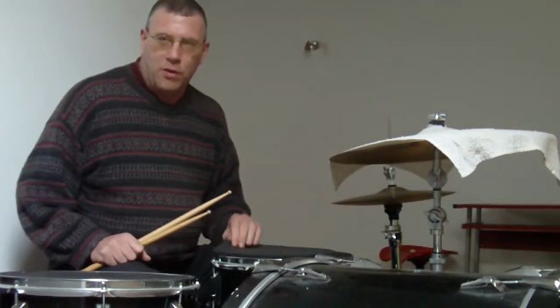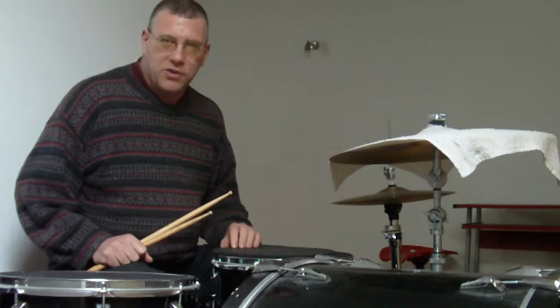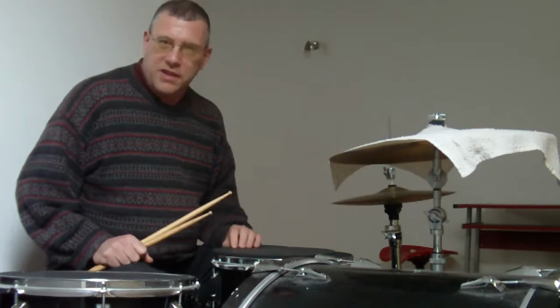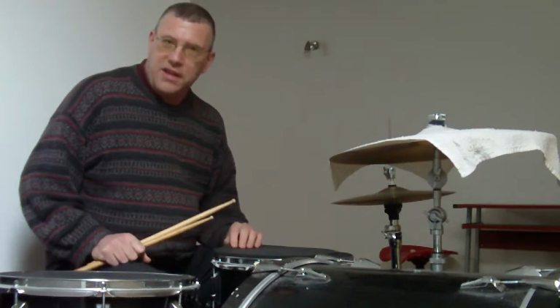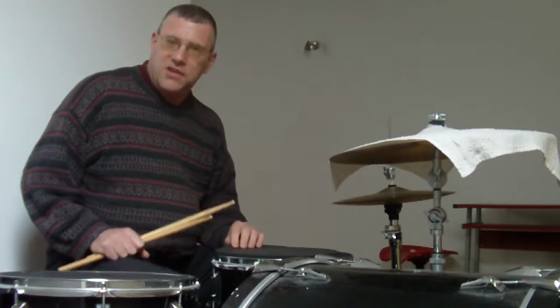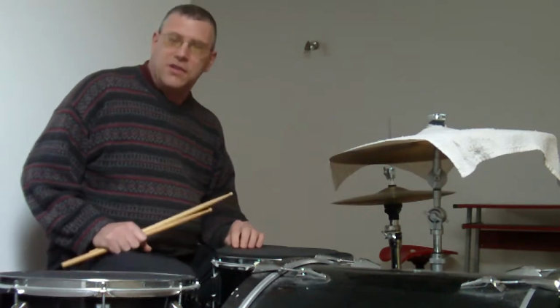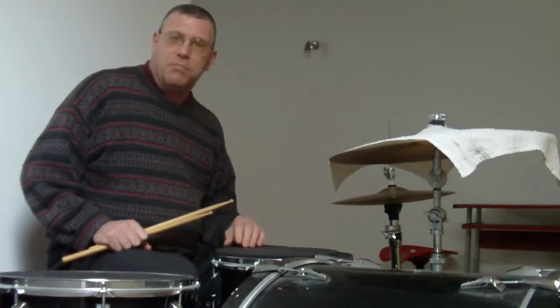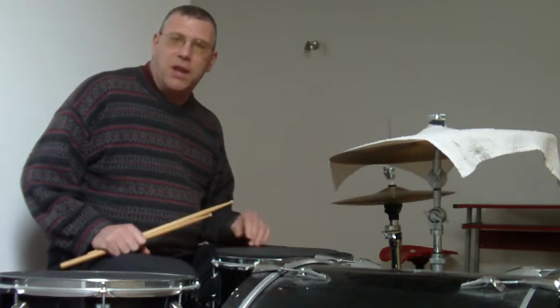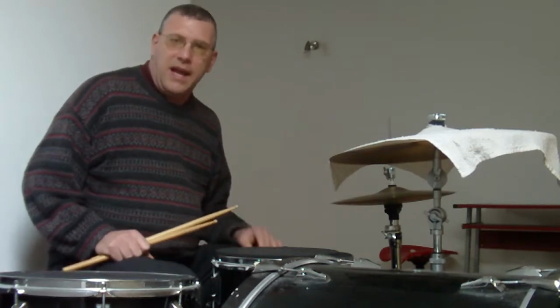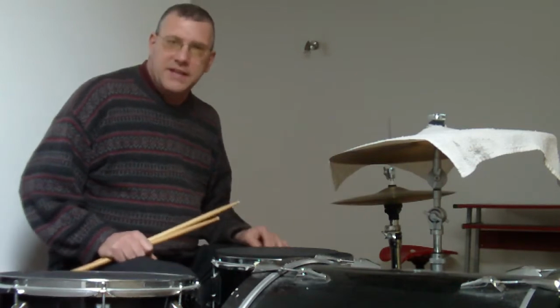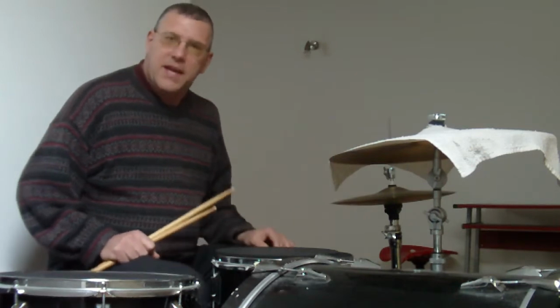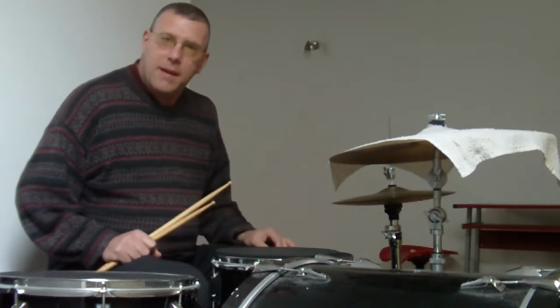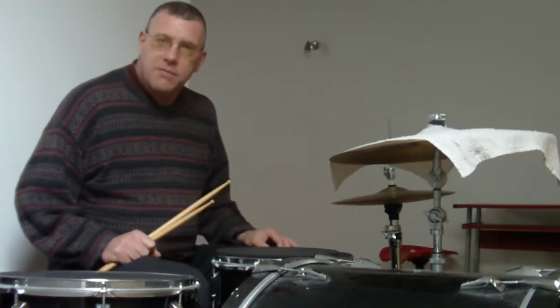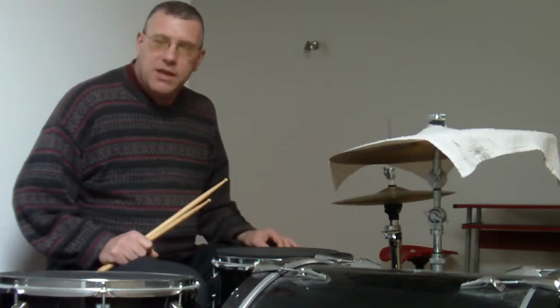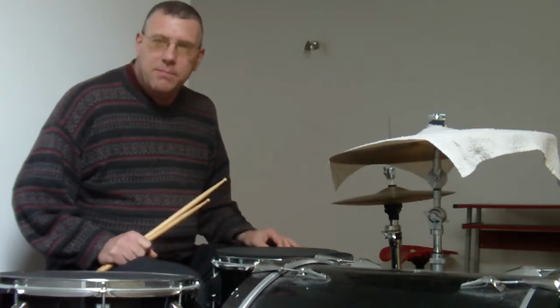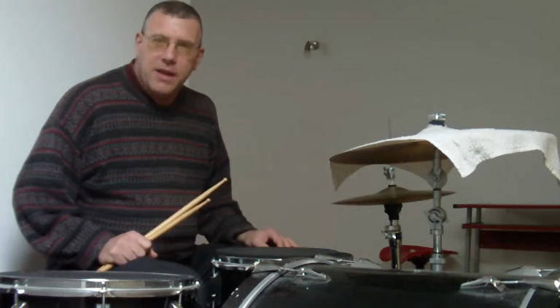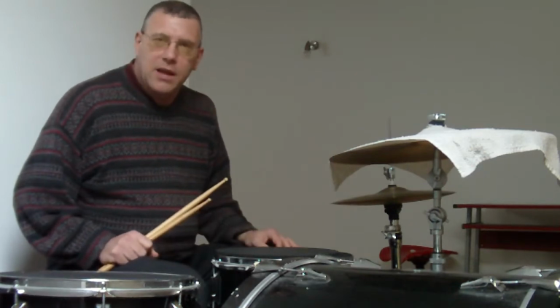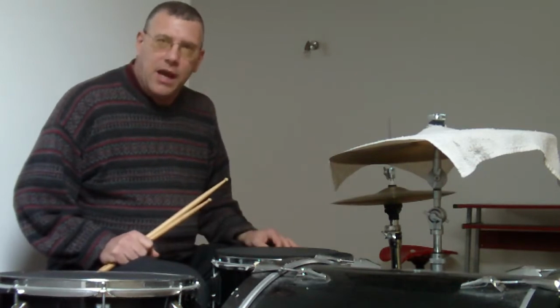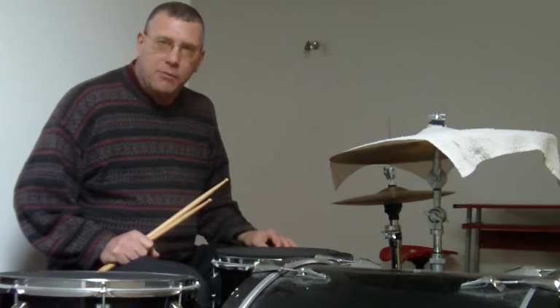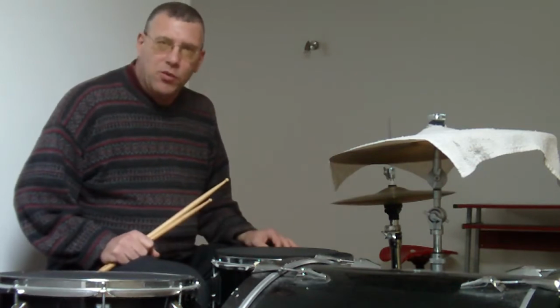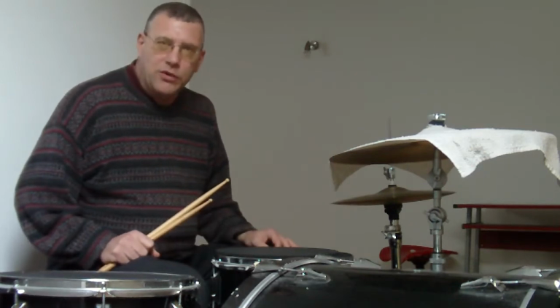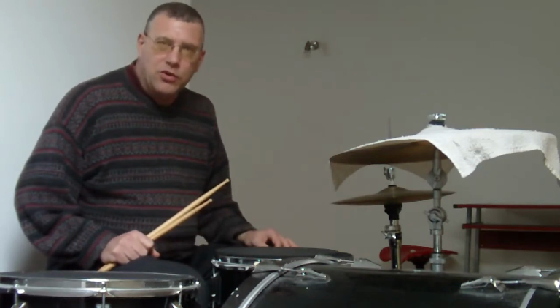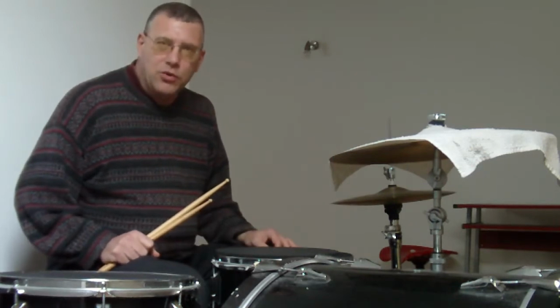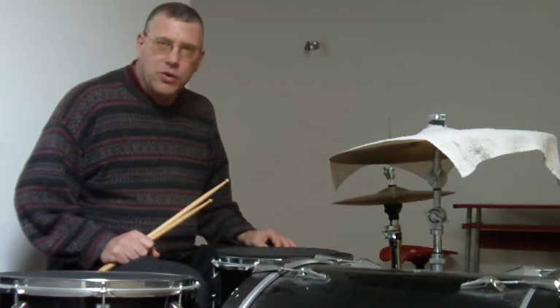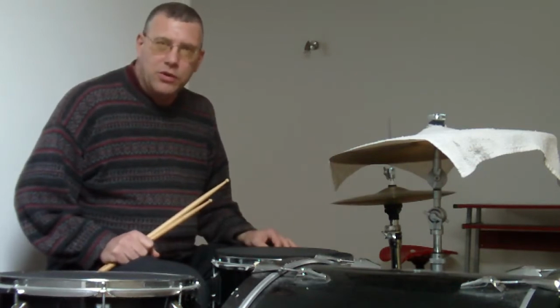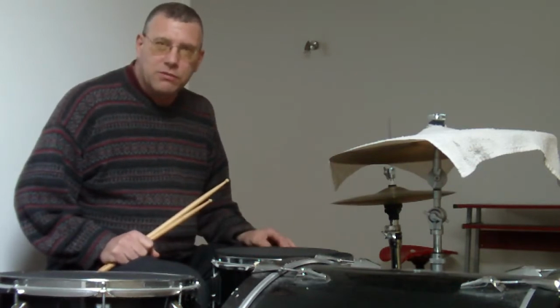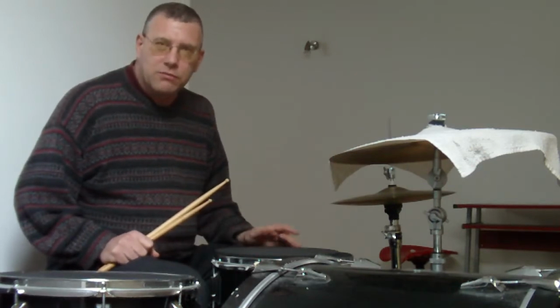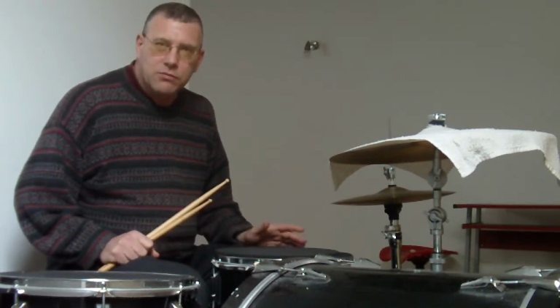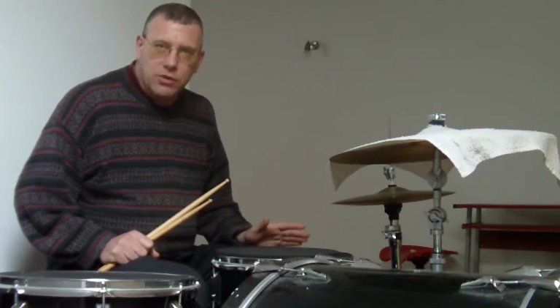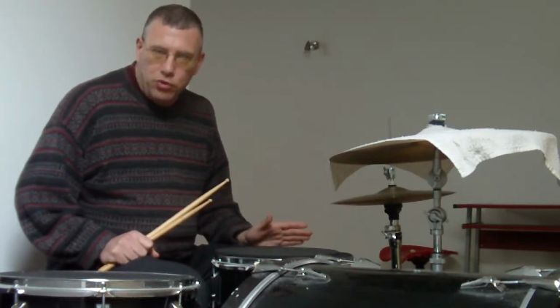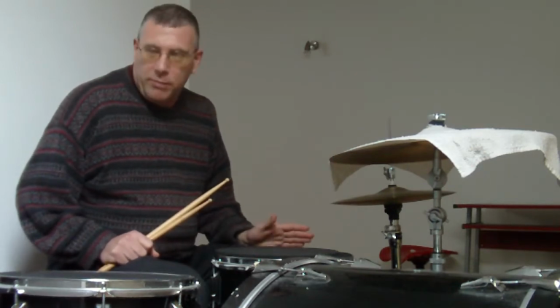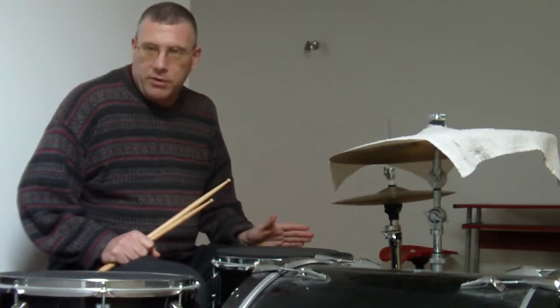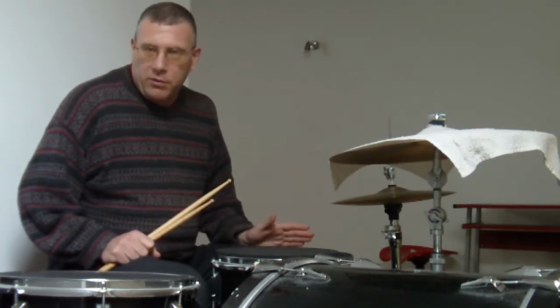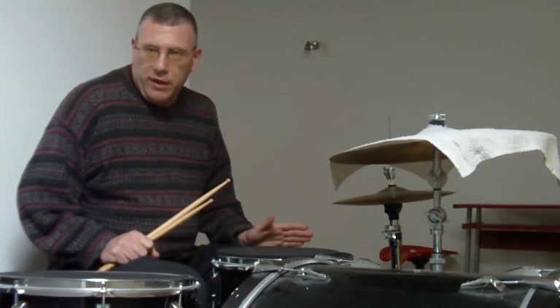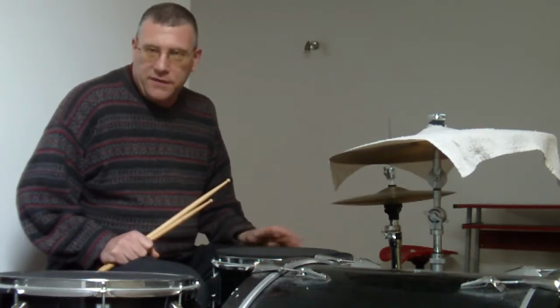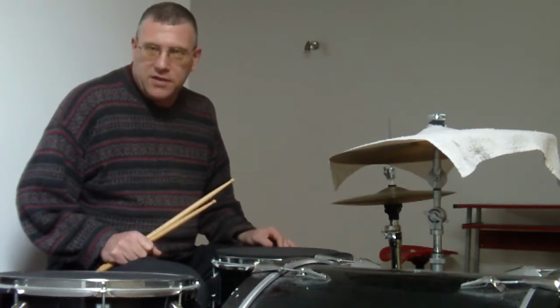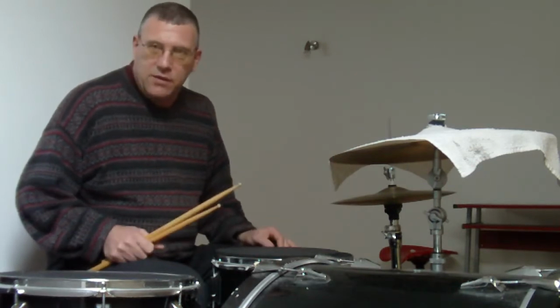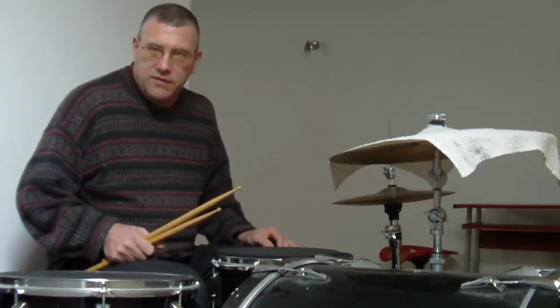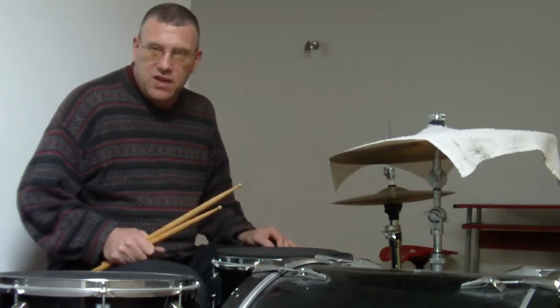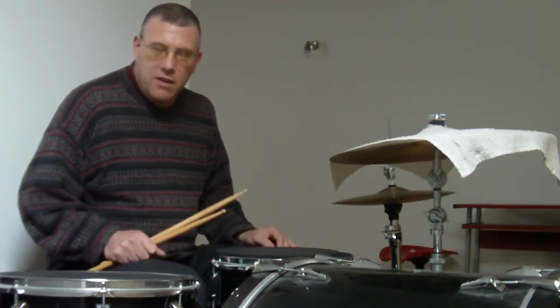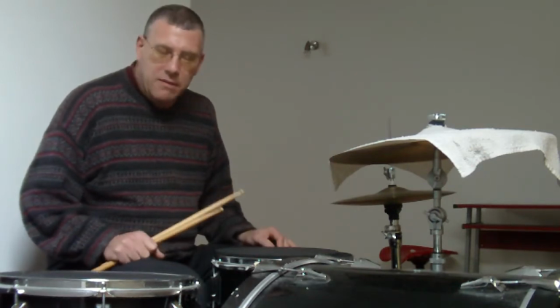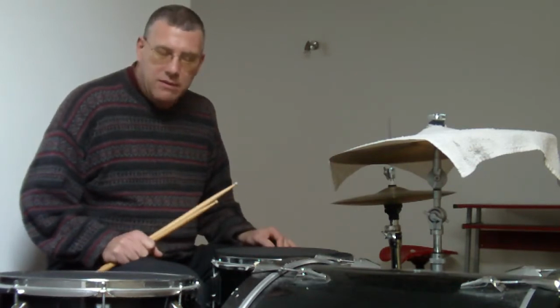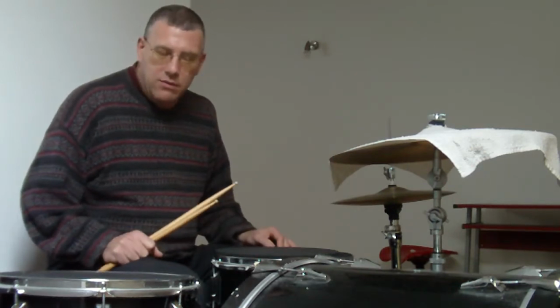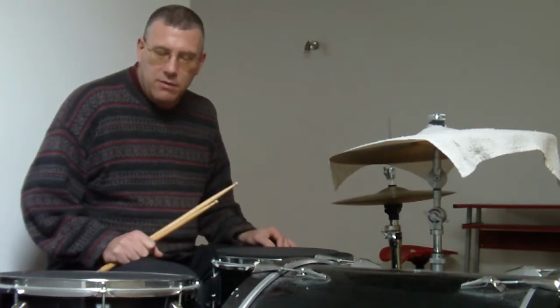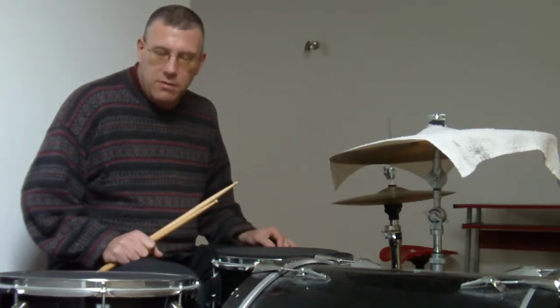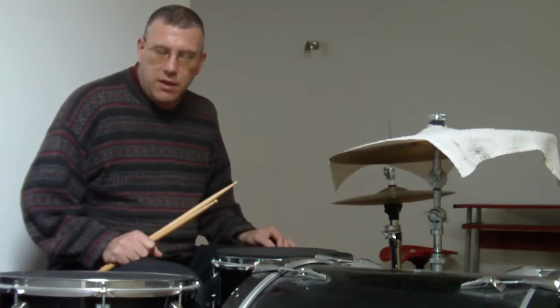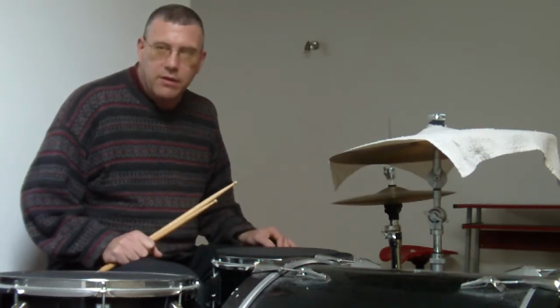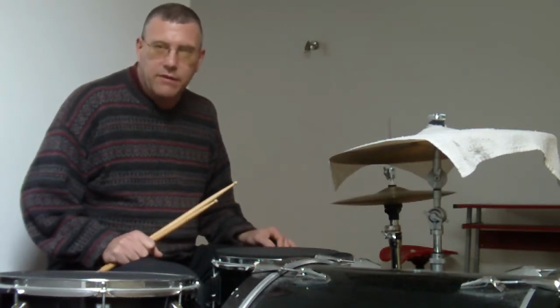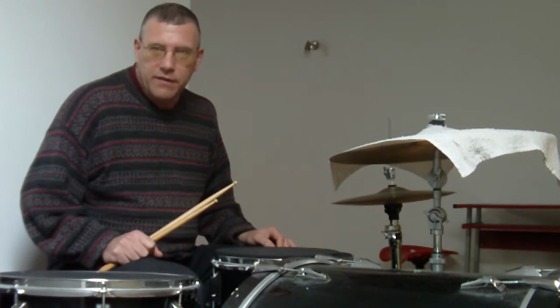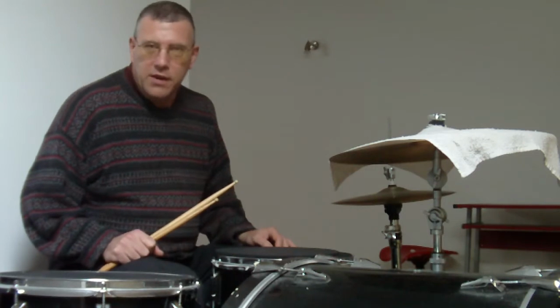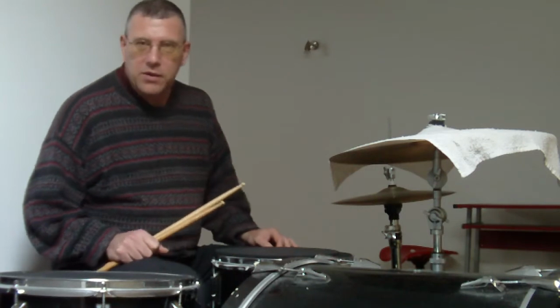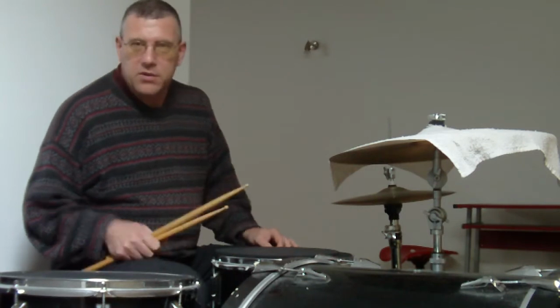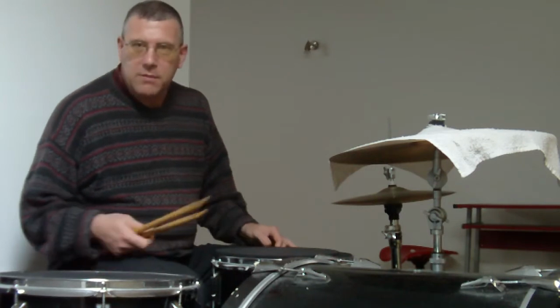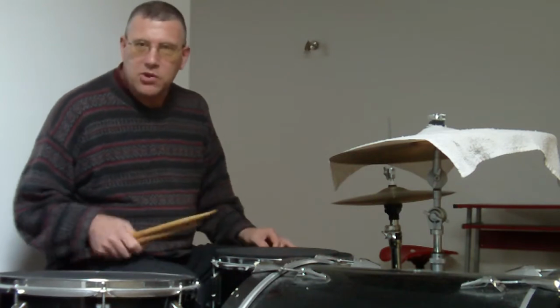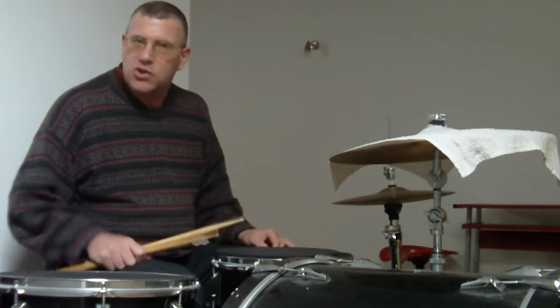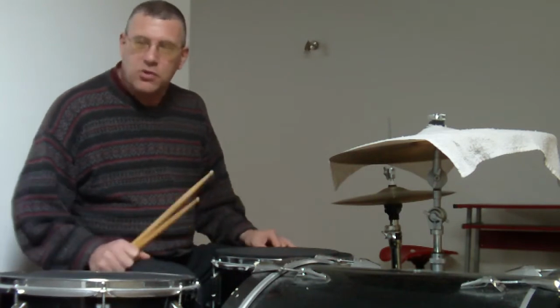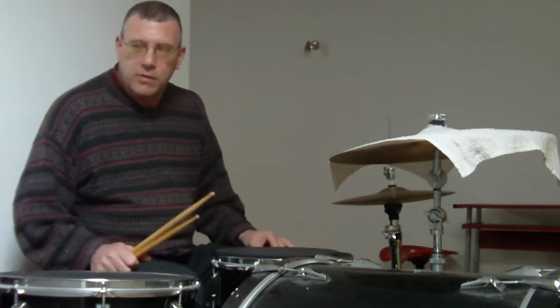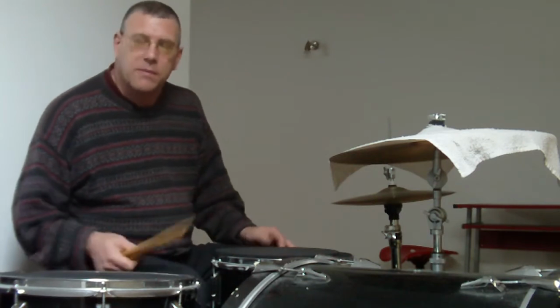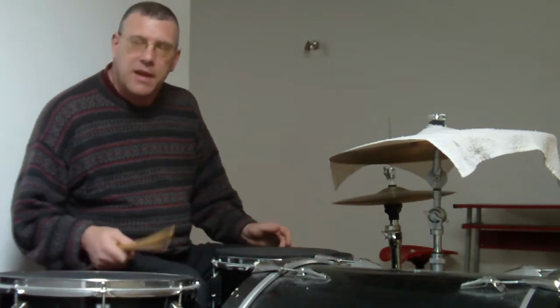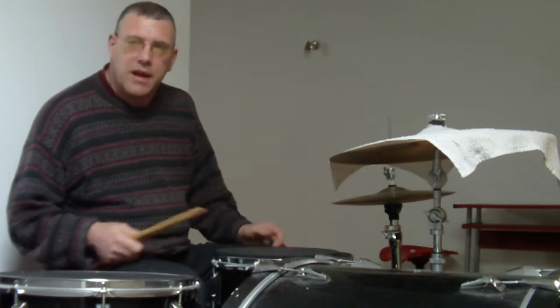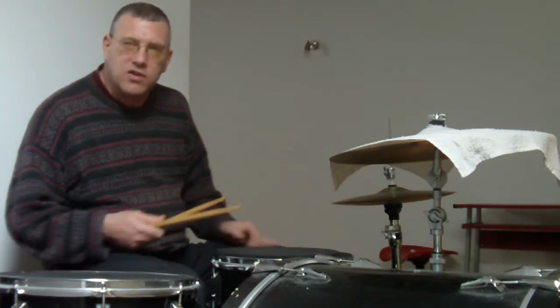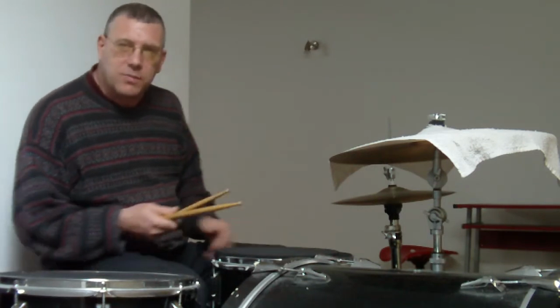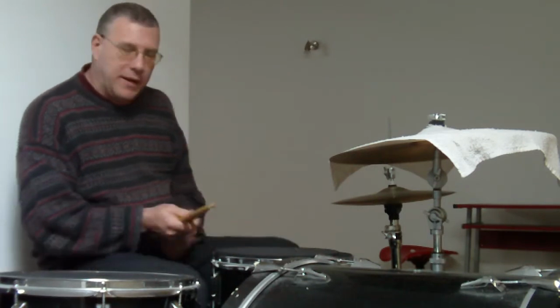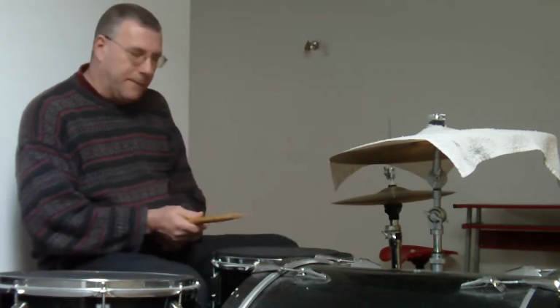Drummers Against Implied Timekeeping — I'm going to do the triplet riffs. You've seen me do them on other videos. Let me just do them and then I'll explain.